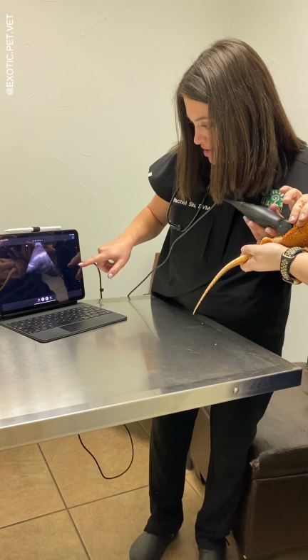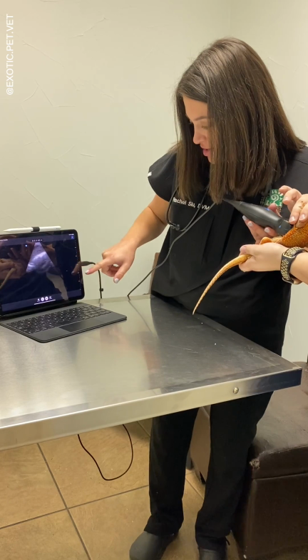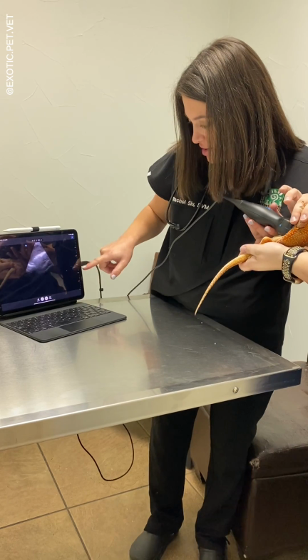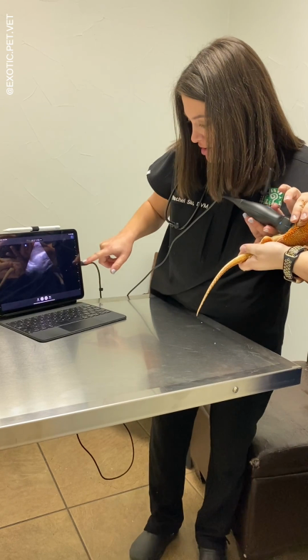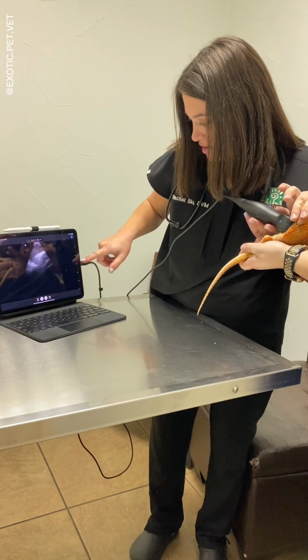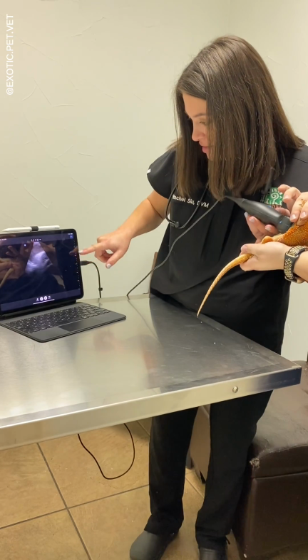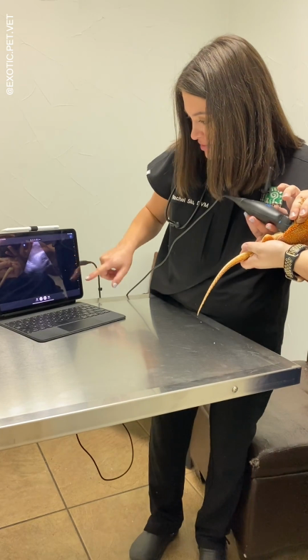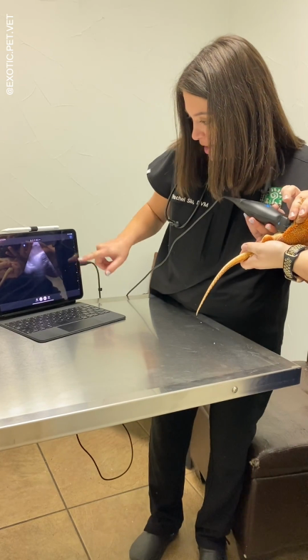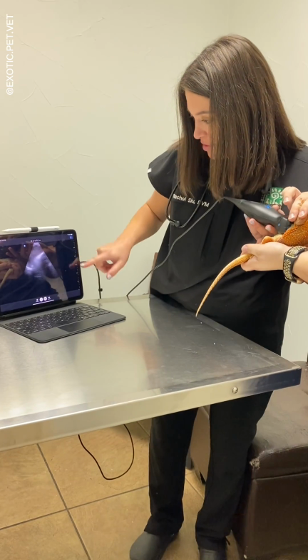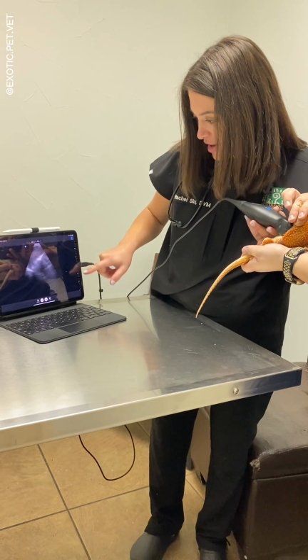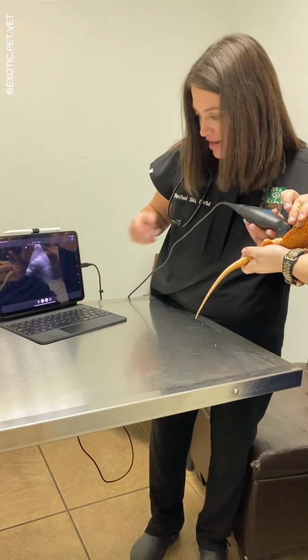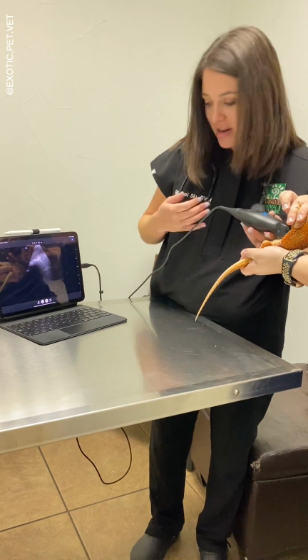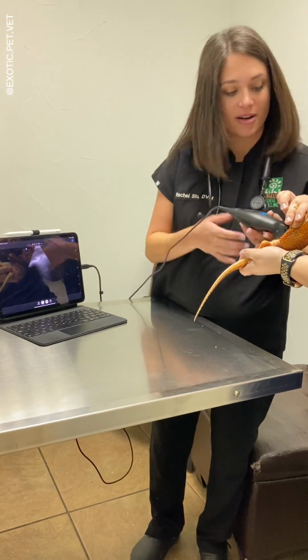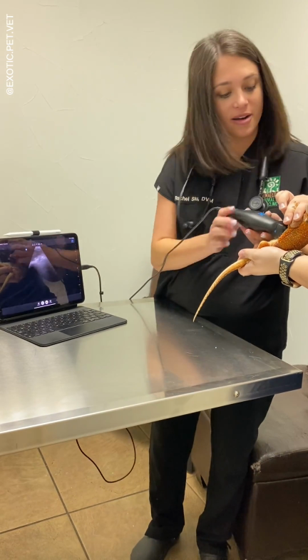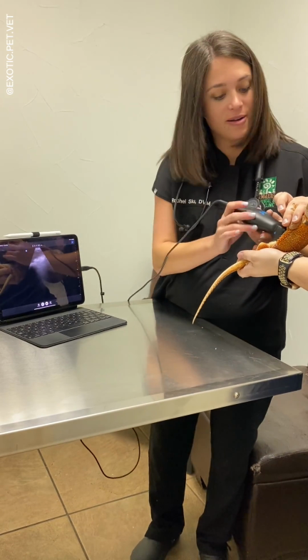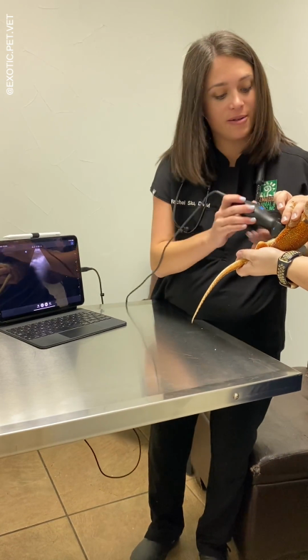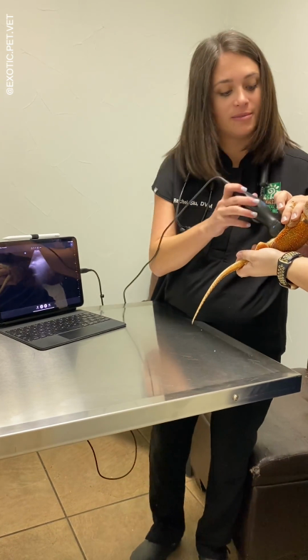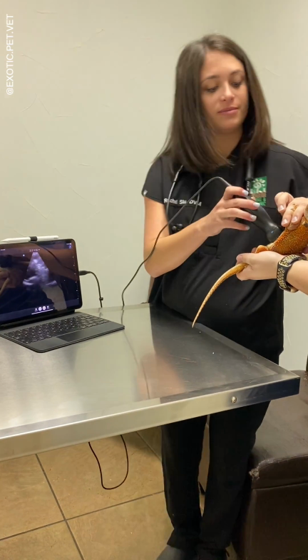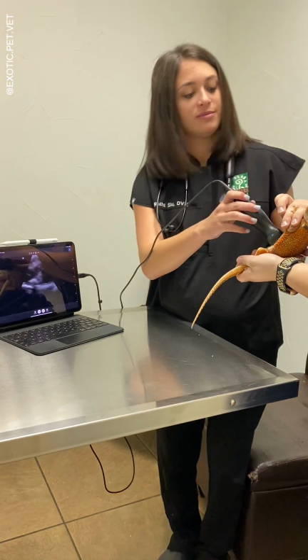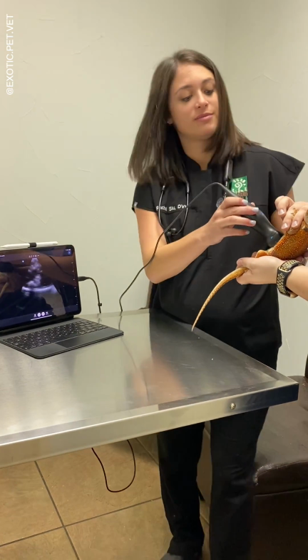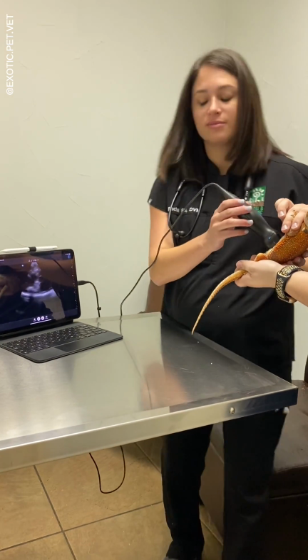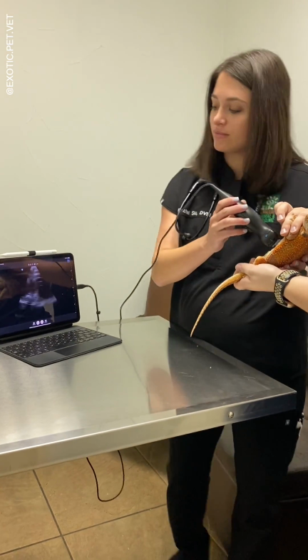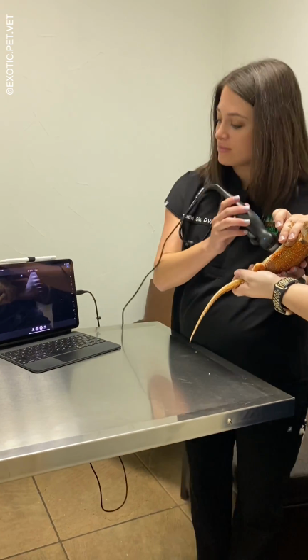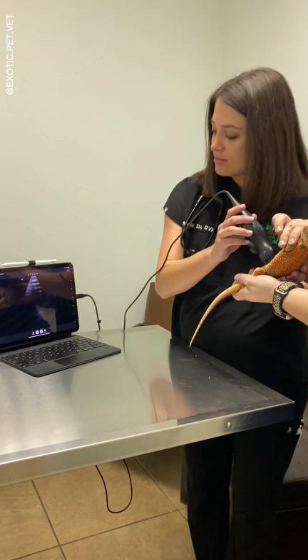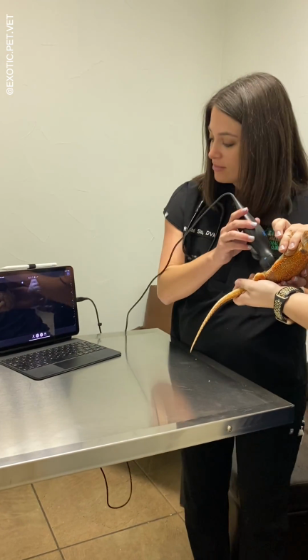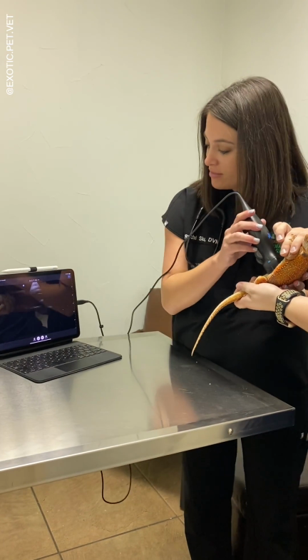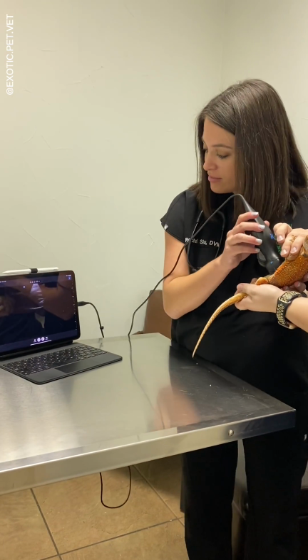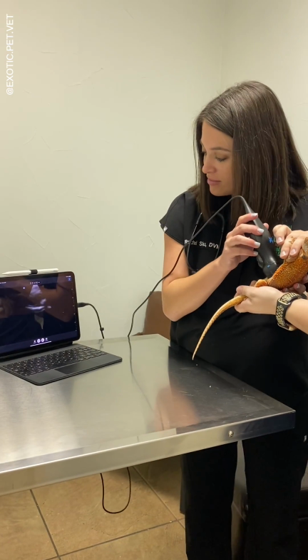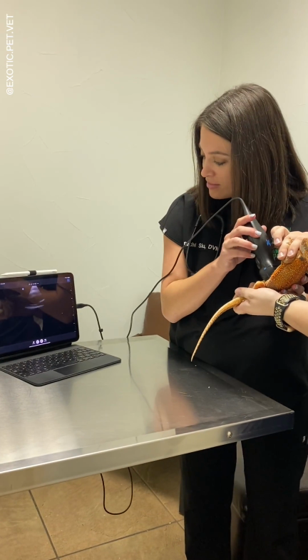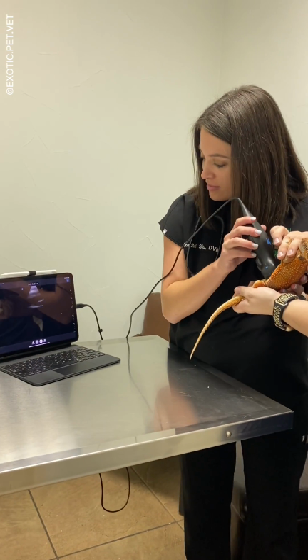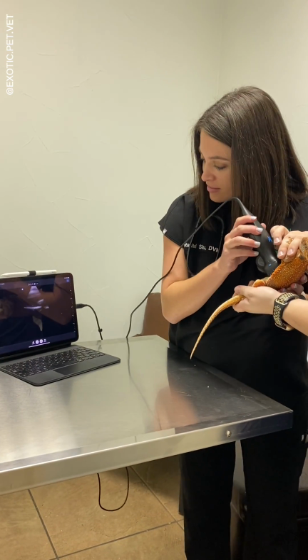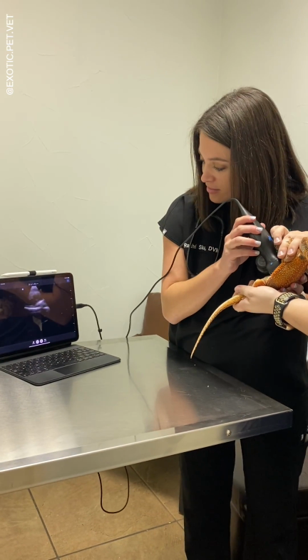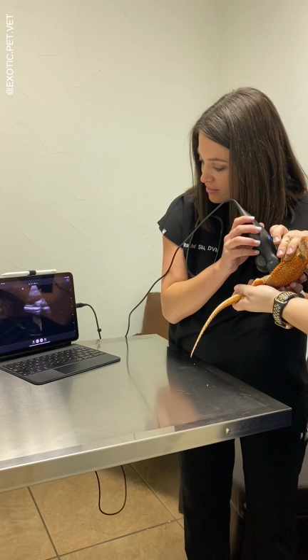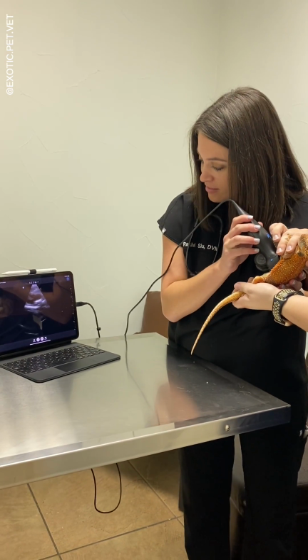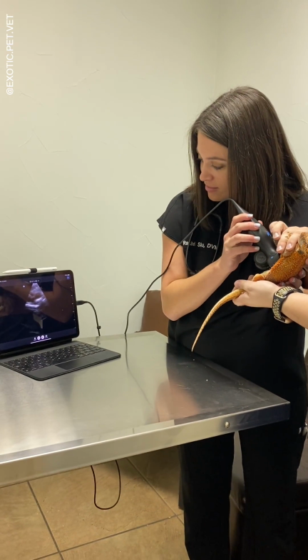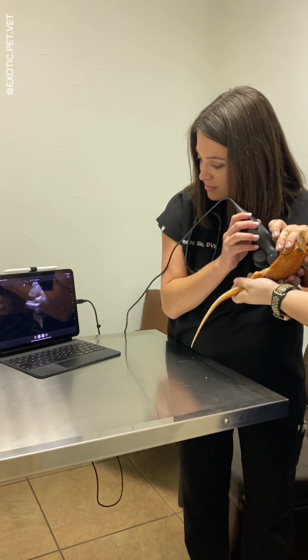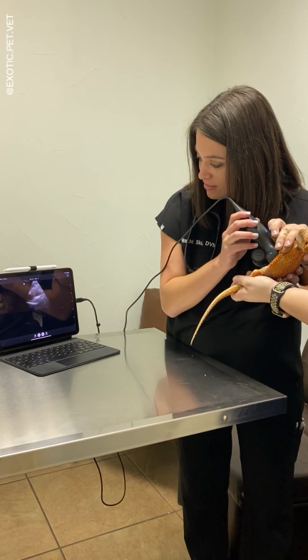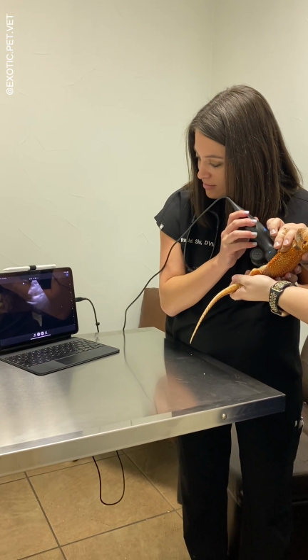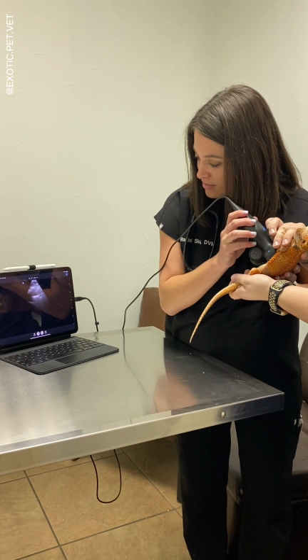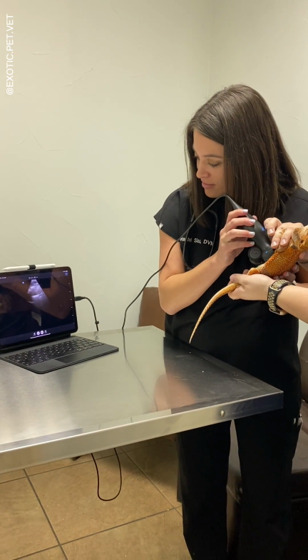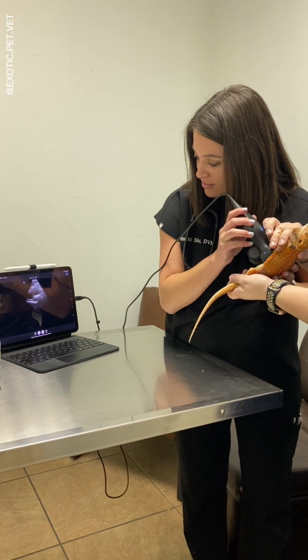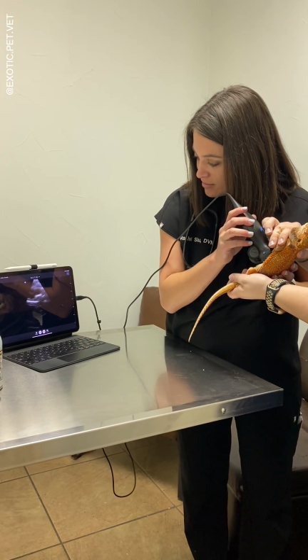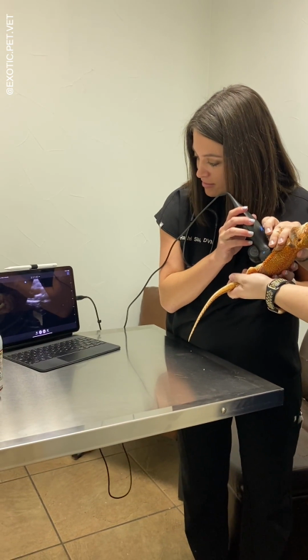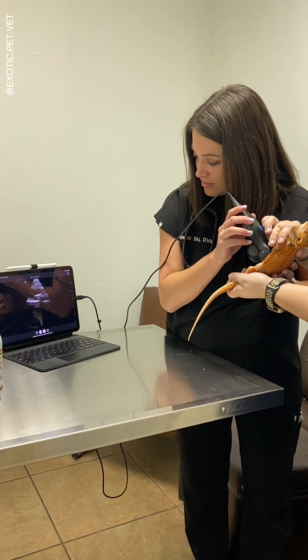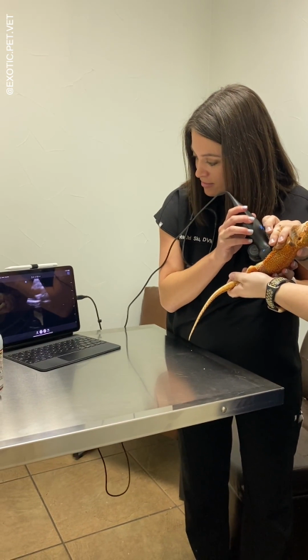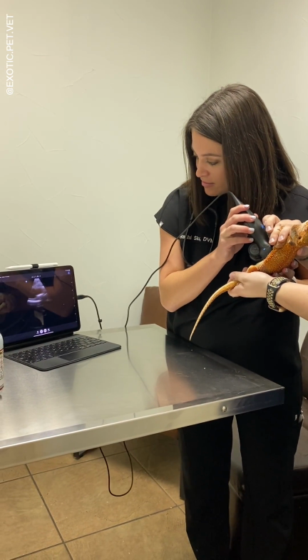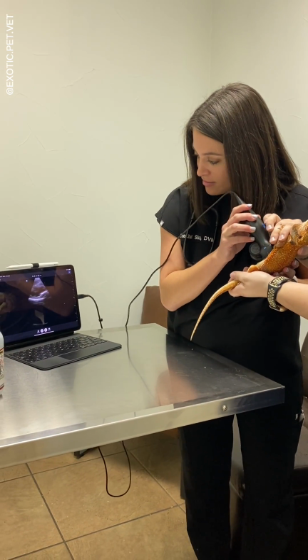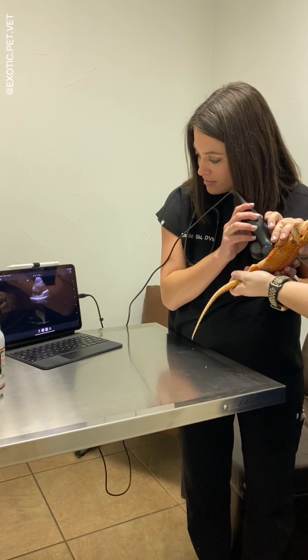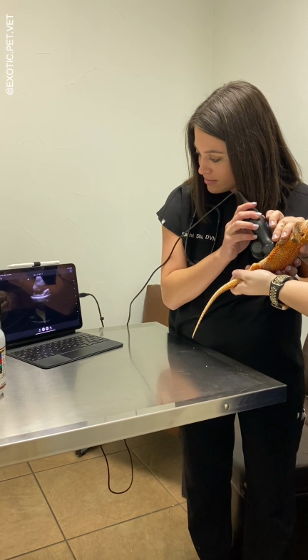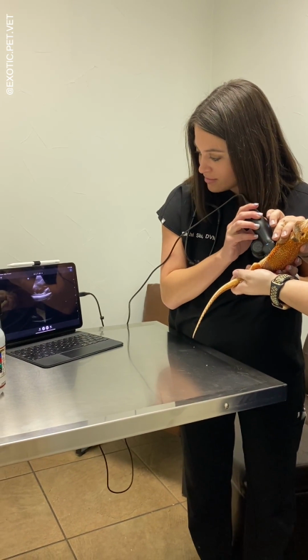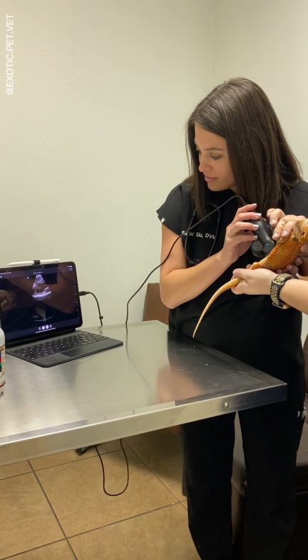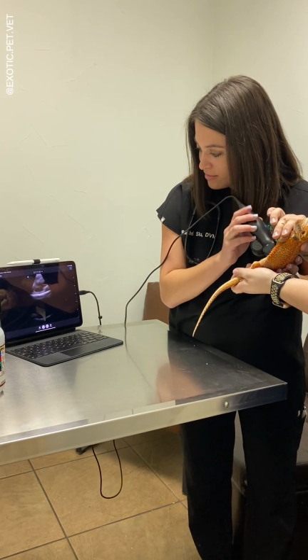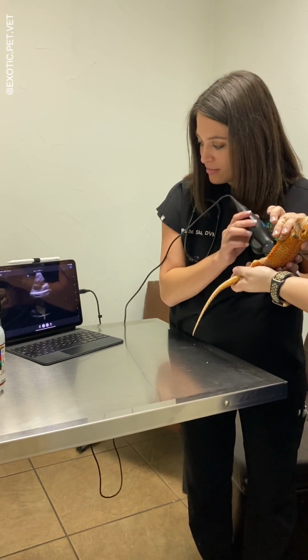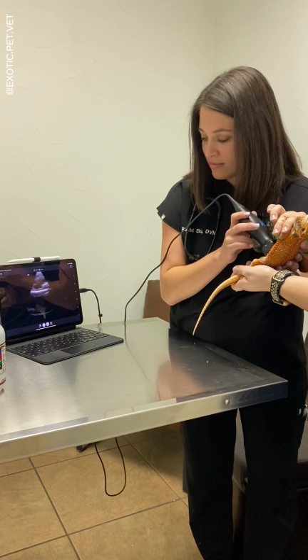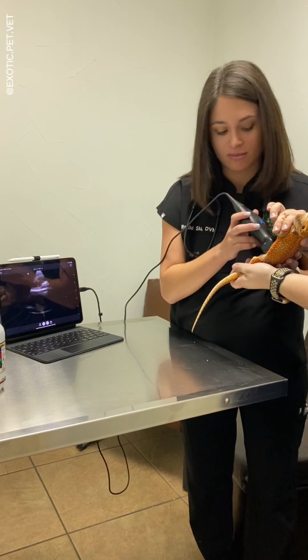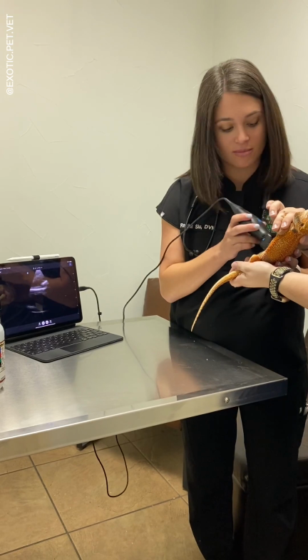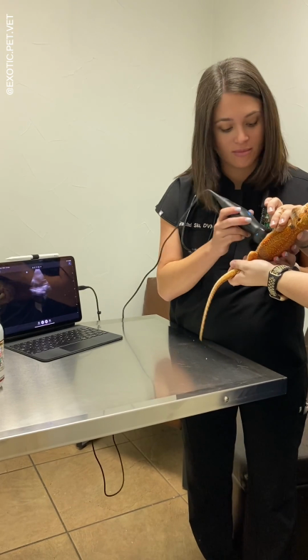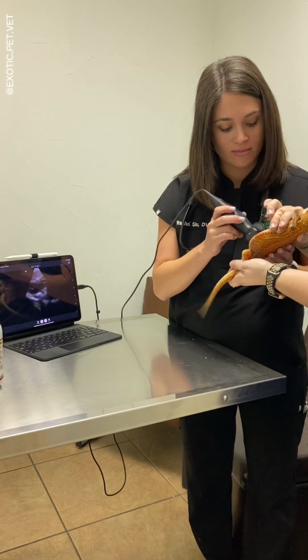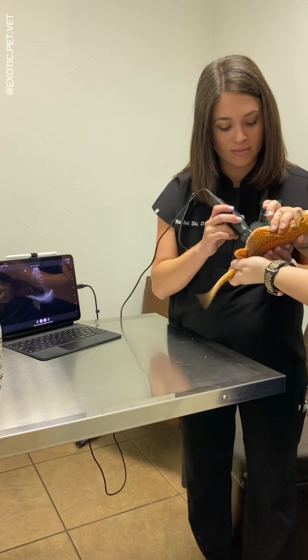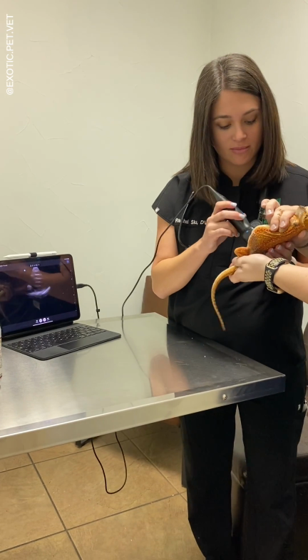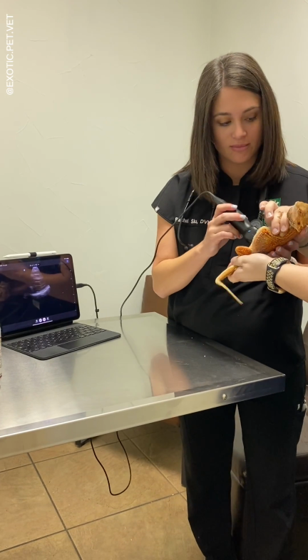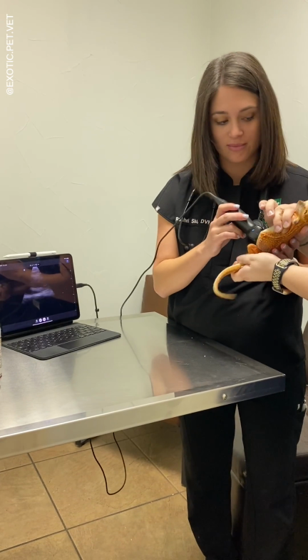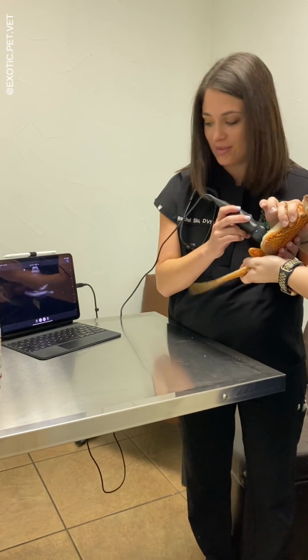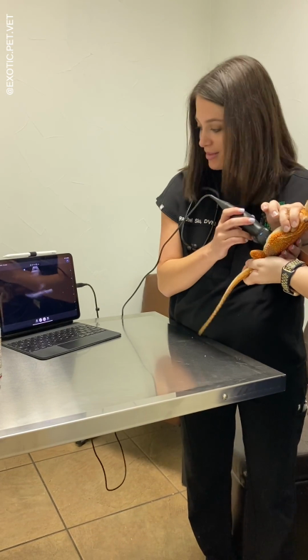Although I didn't show it here, it can even do color Doppler. Although it's hard to see in the video, we did see follicles on this bearded dragon.